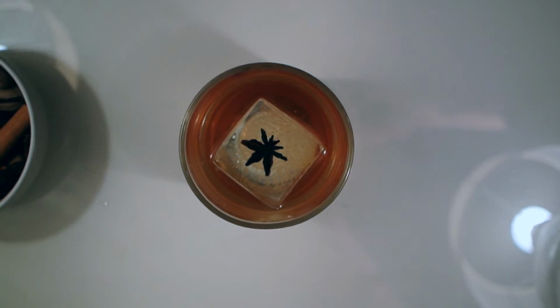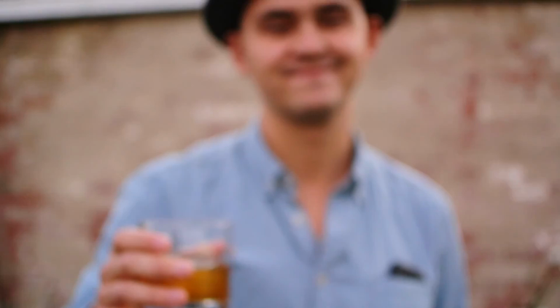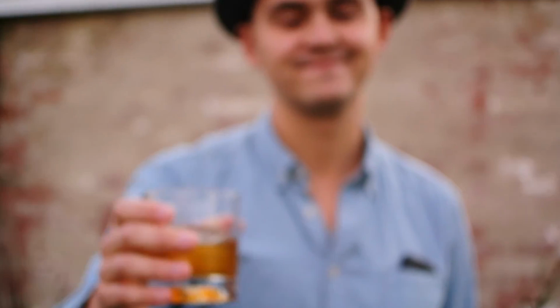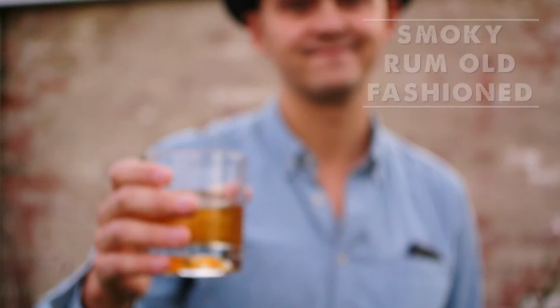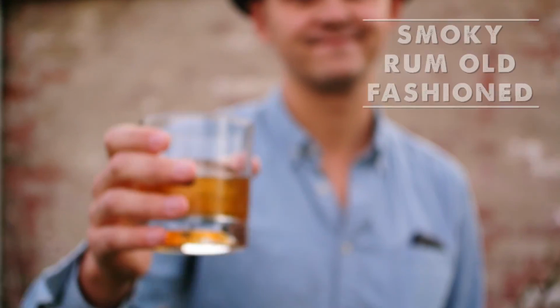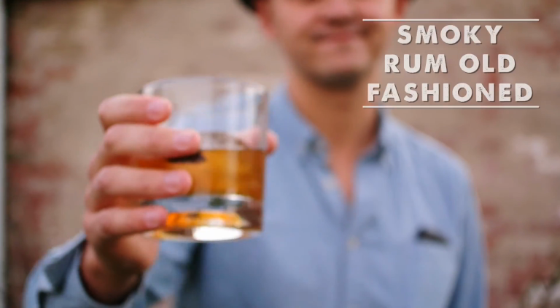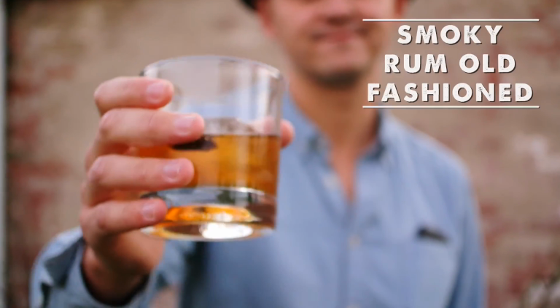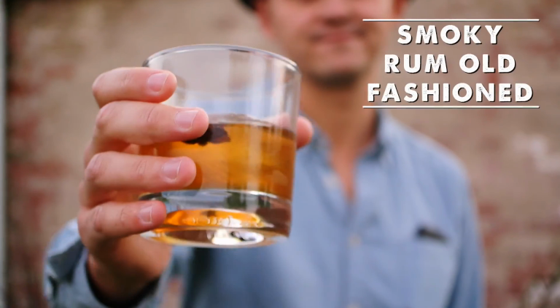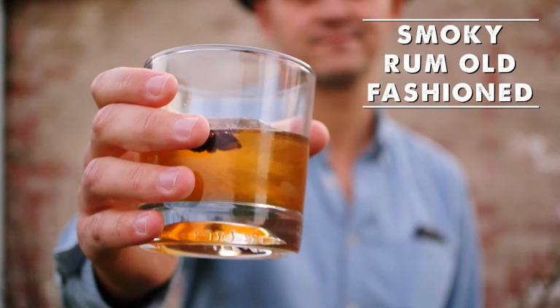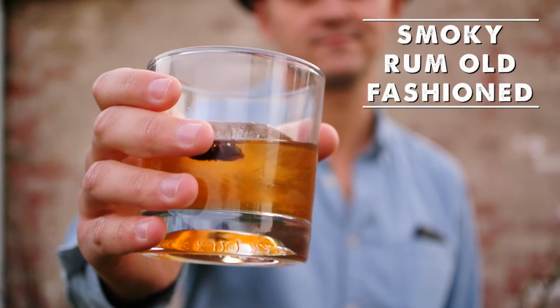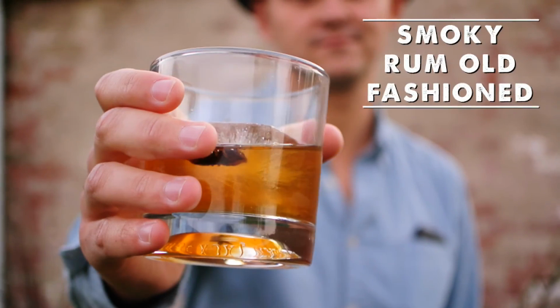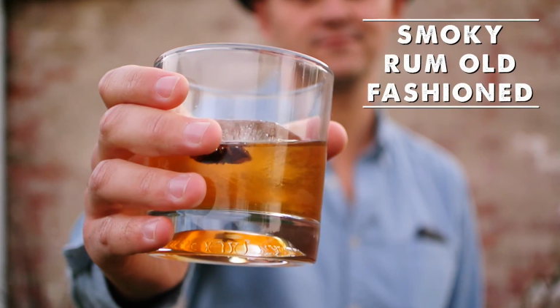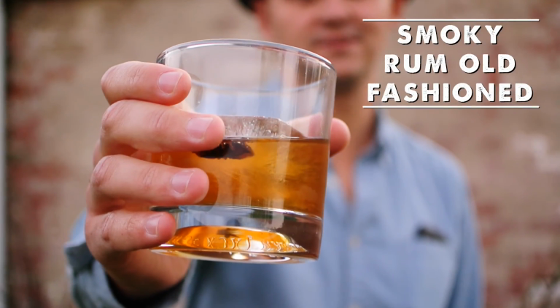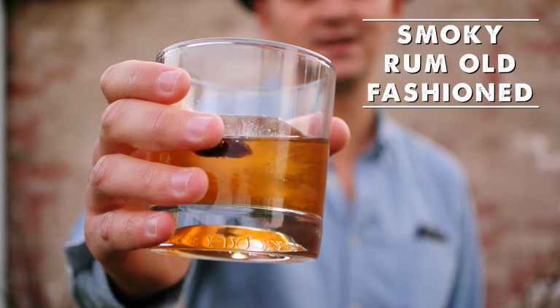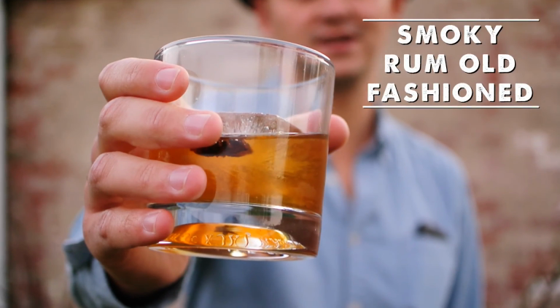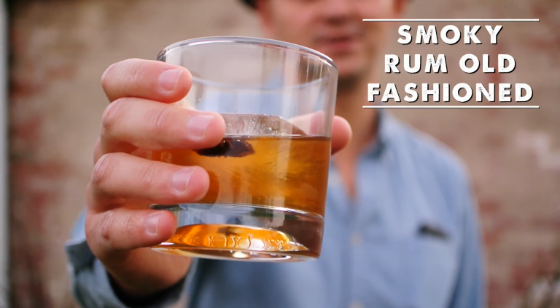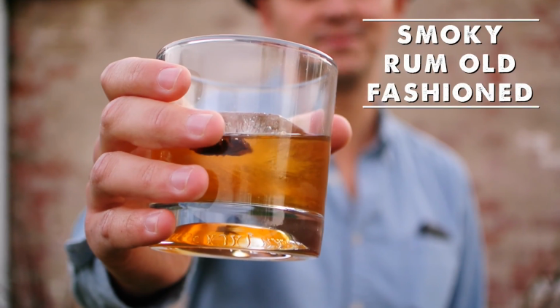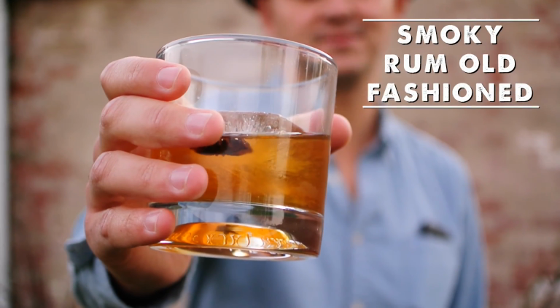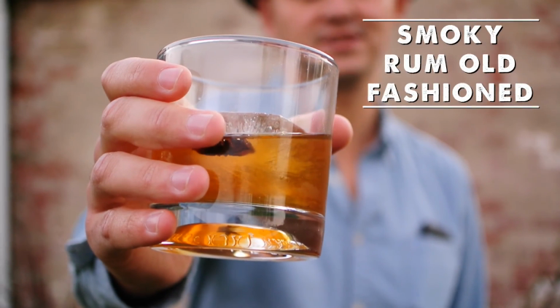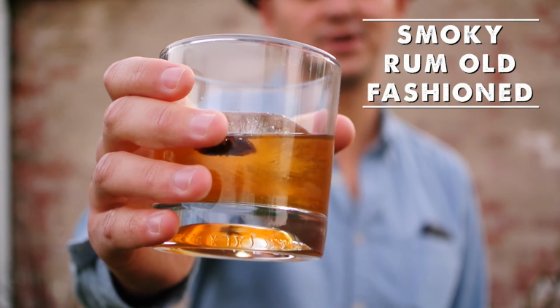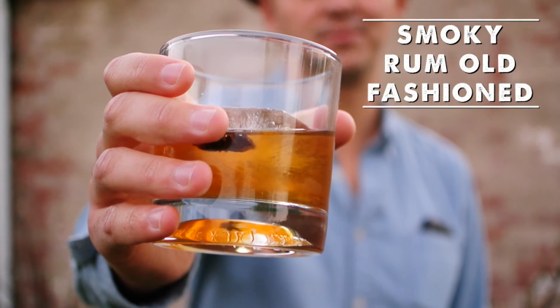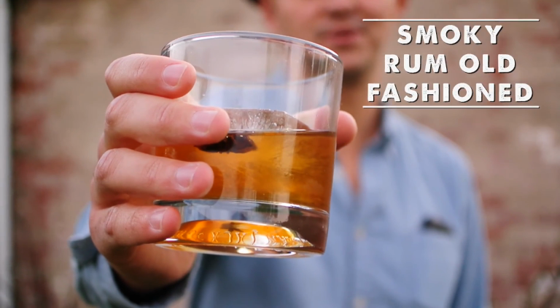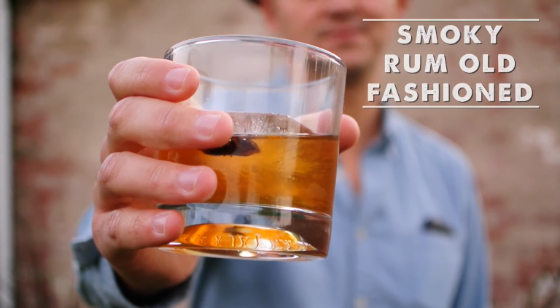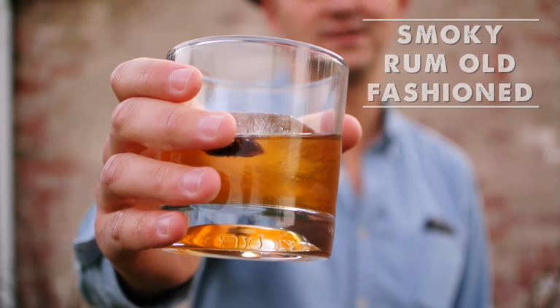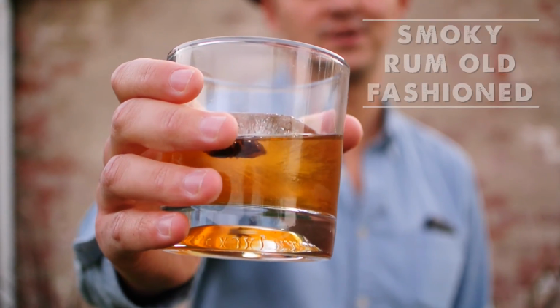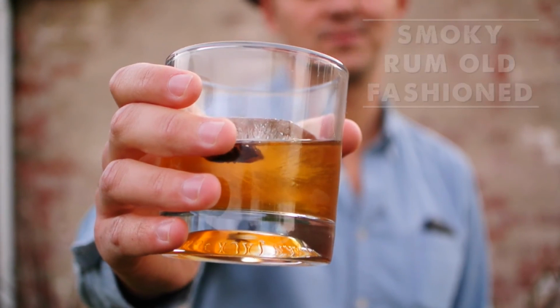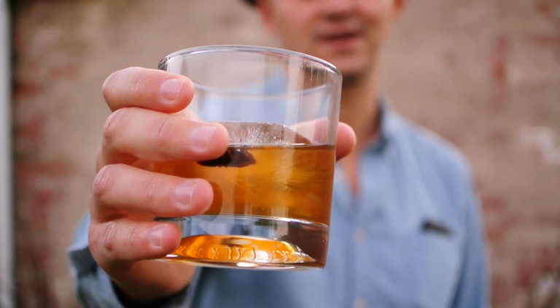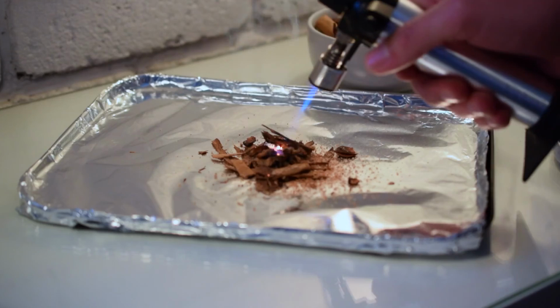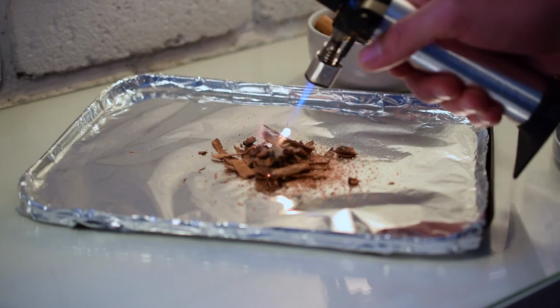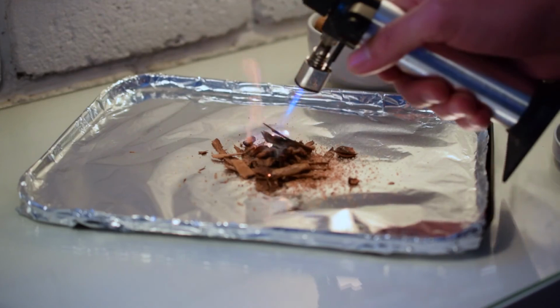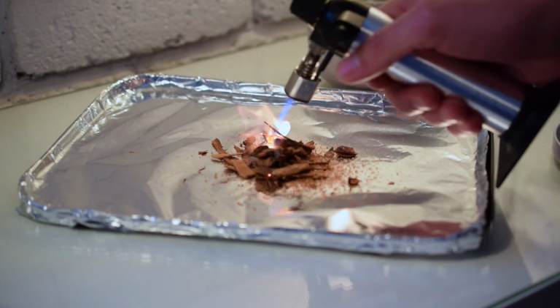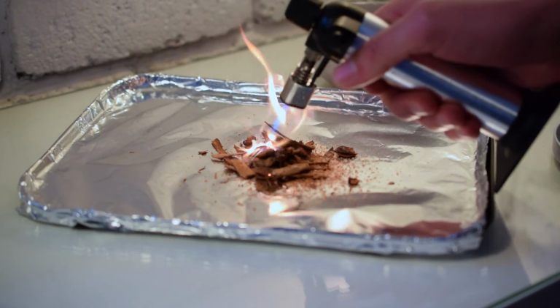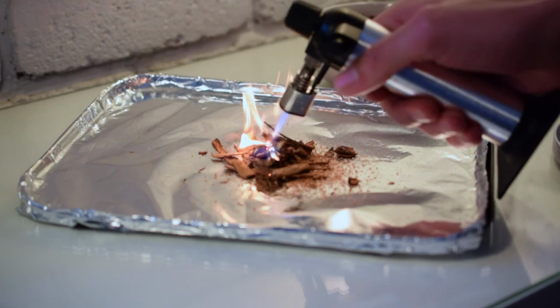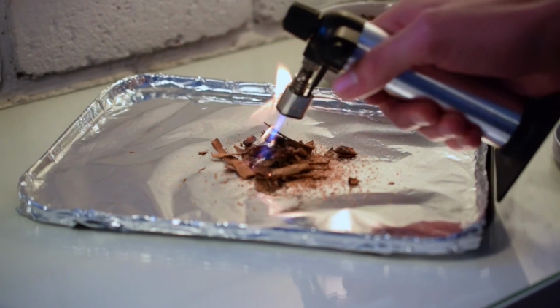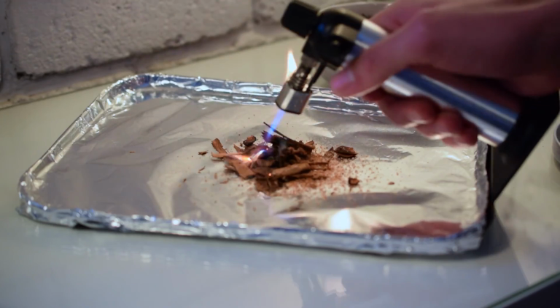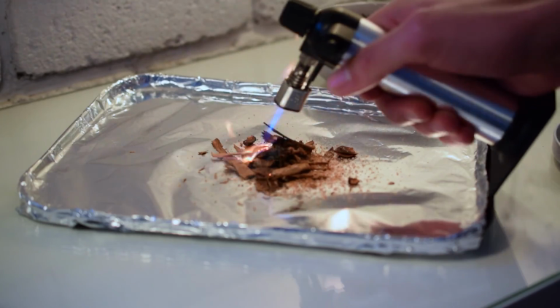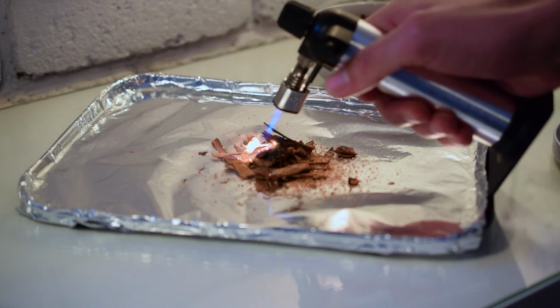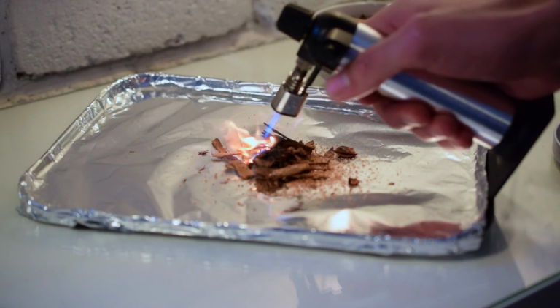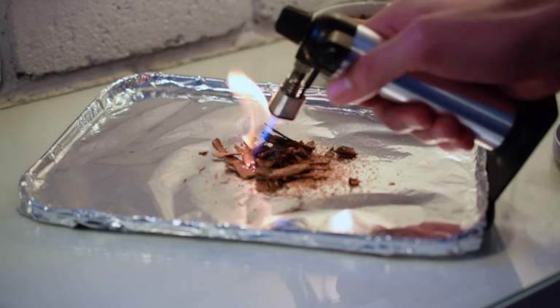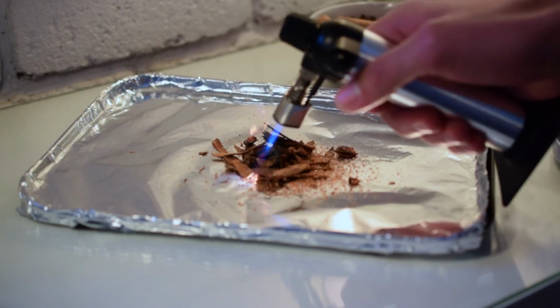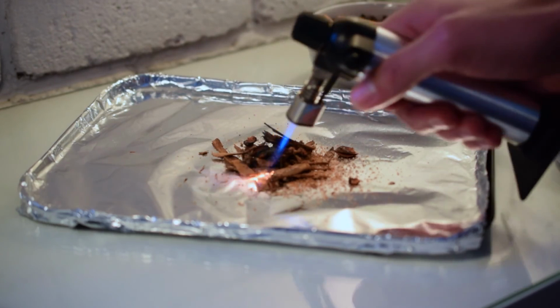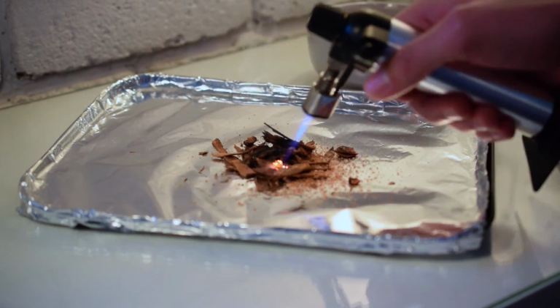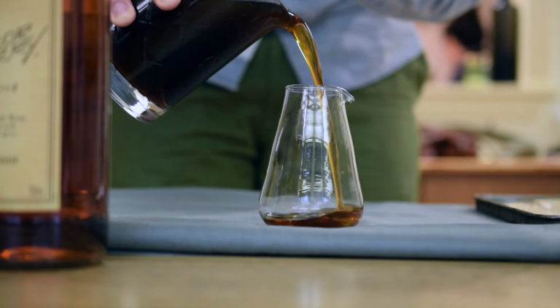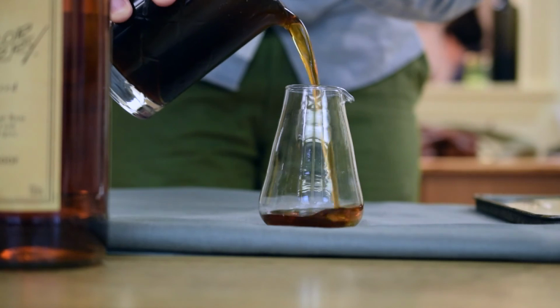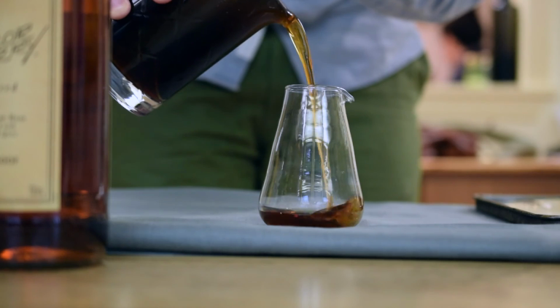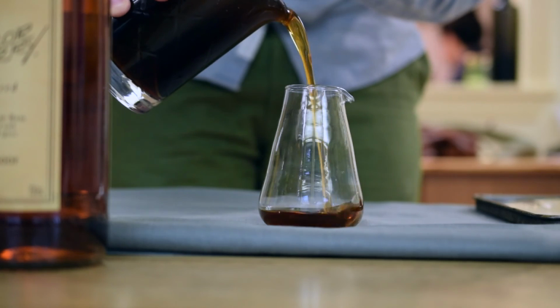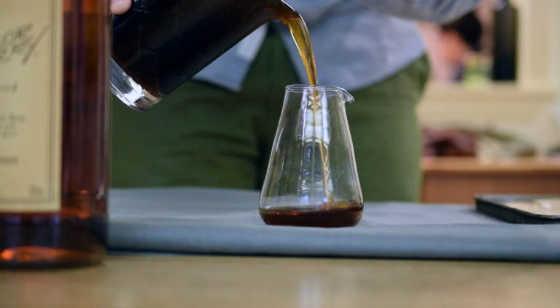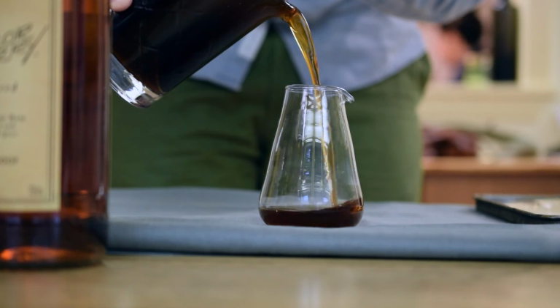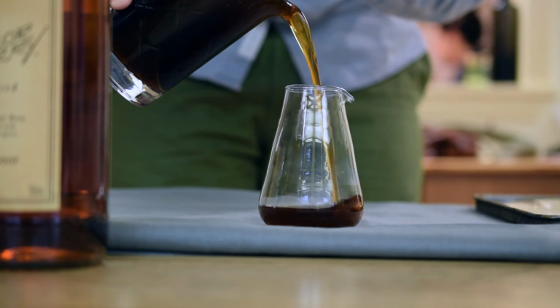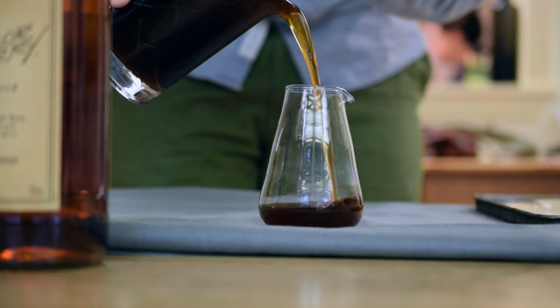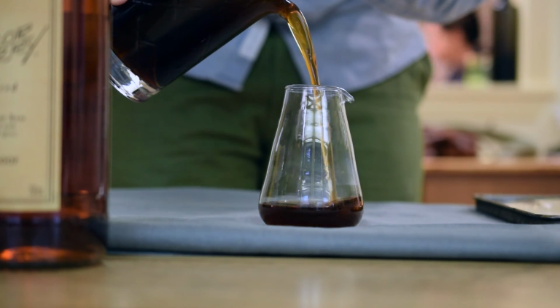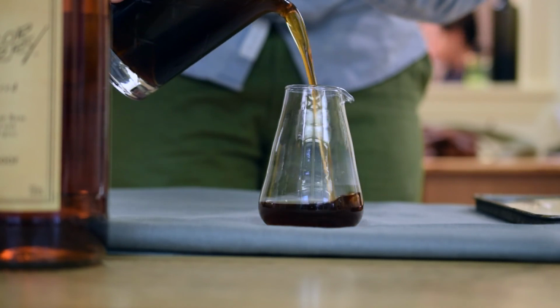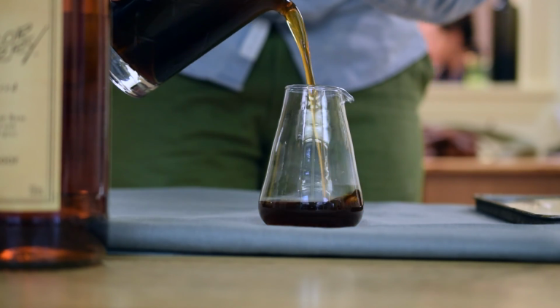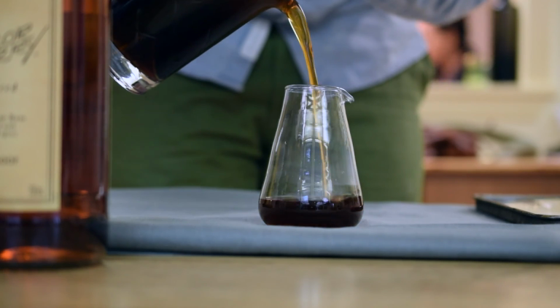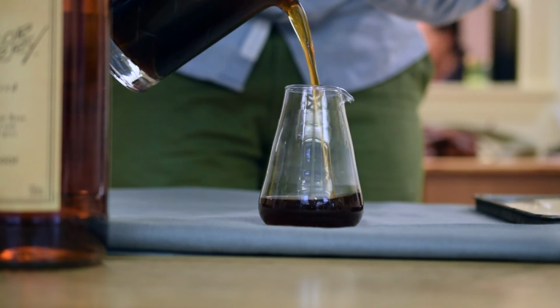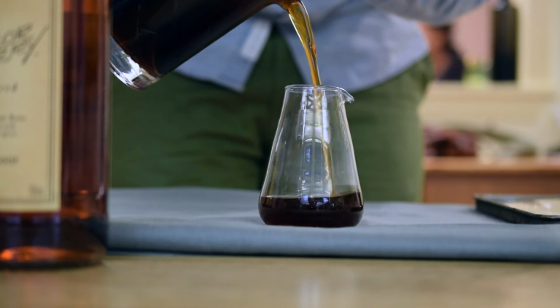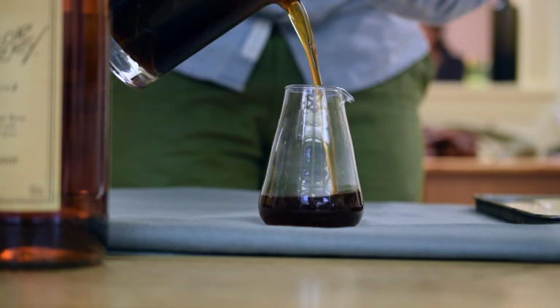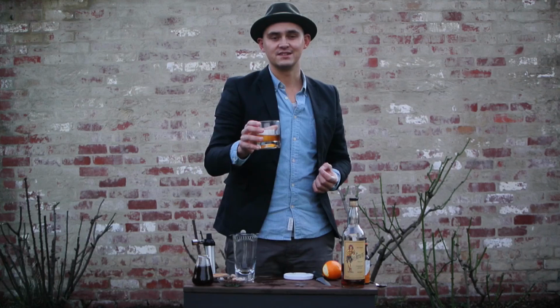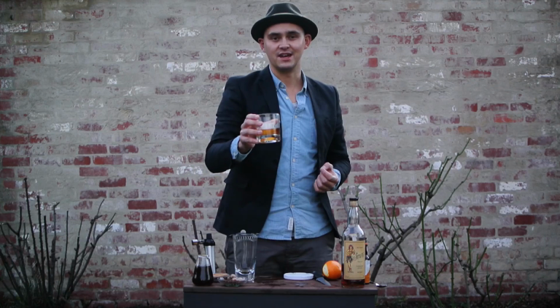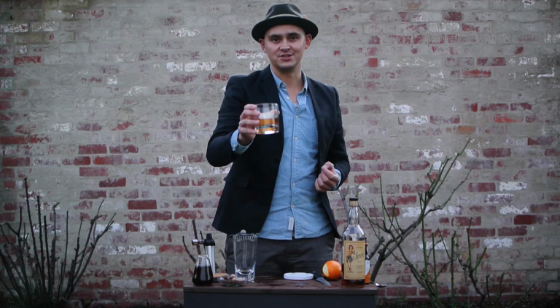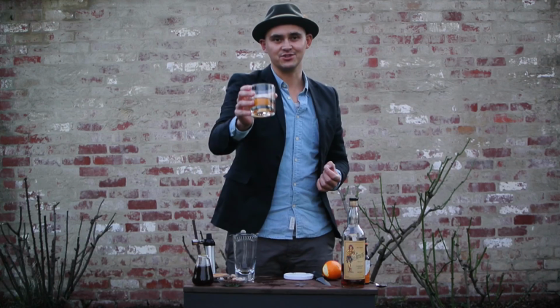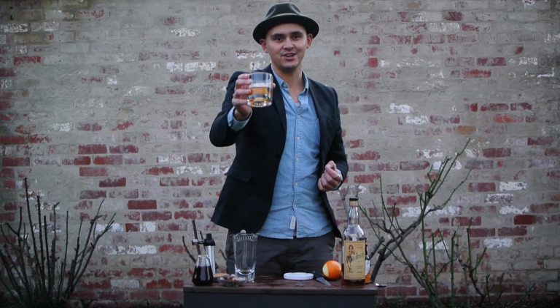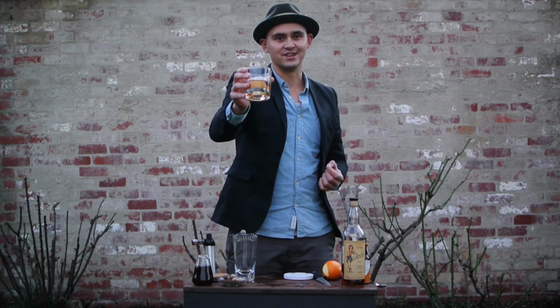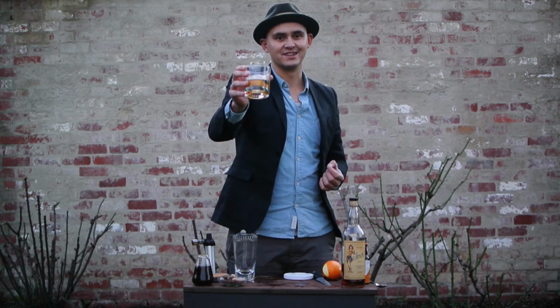And there you go — the smoky rum old fashioned and a few easy techniques for adding smoke to your cocktails at home. Now let's just enjoy!